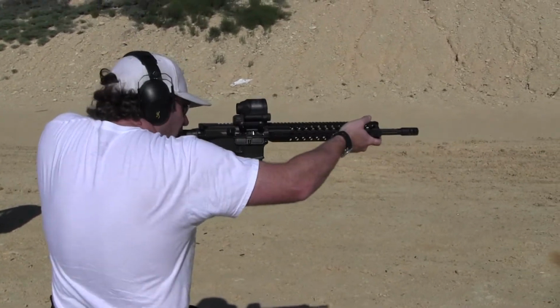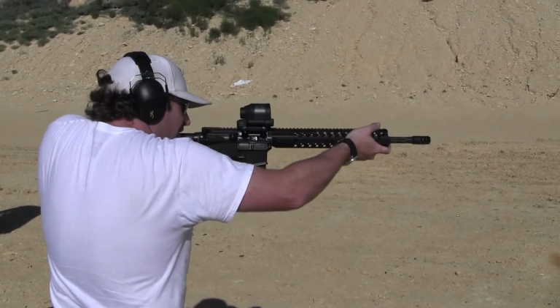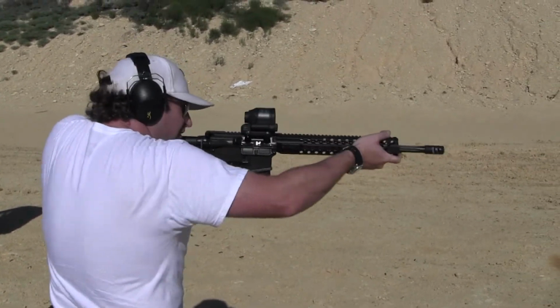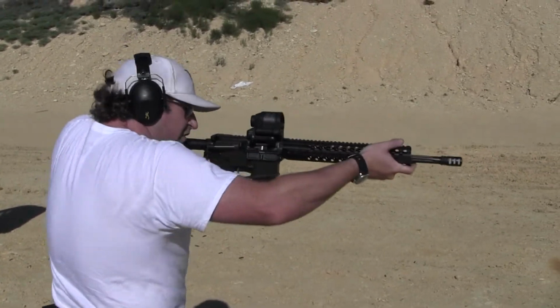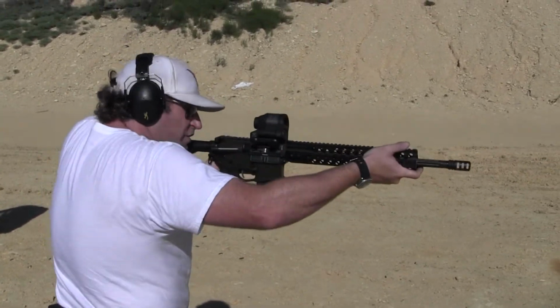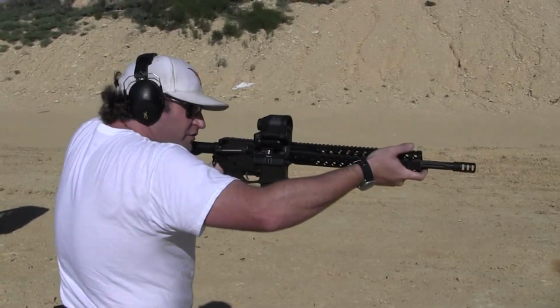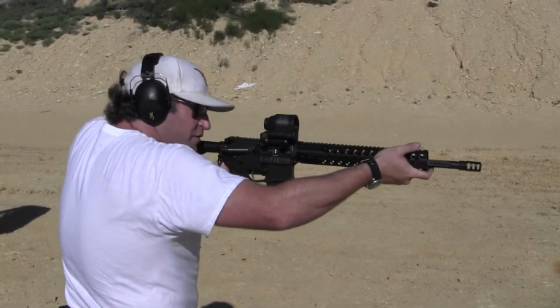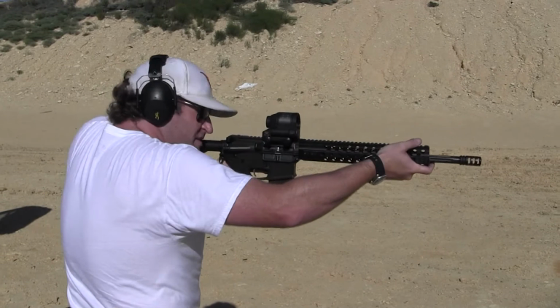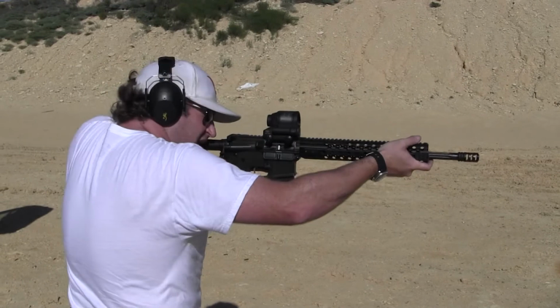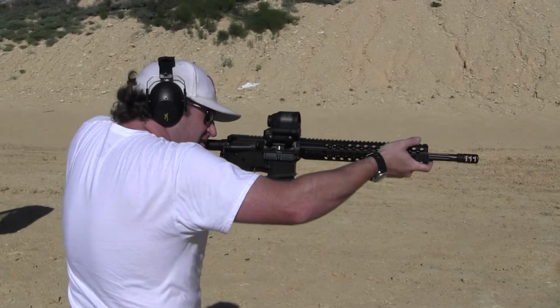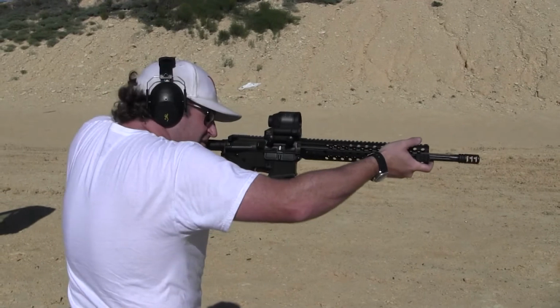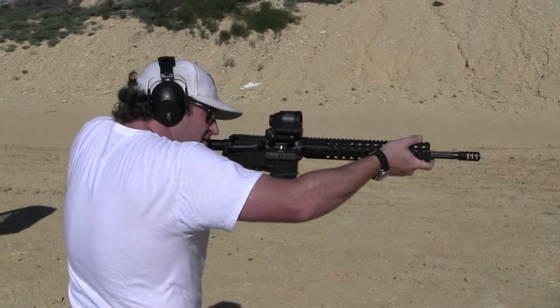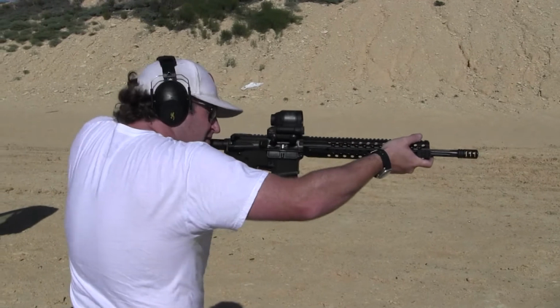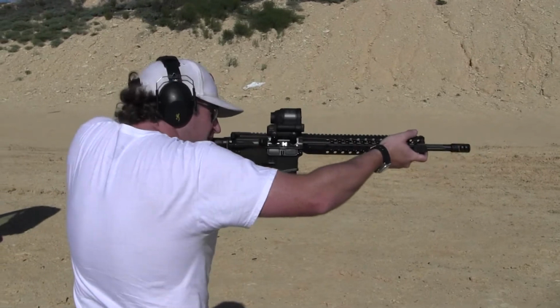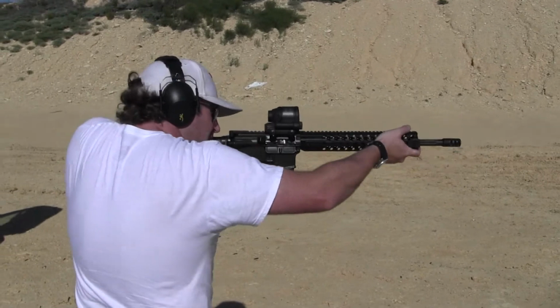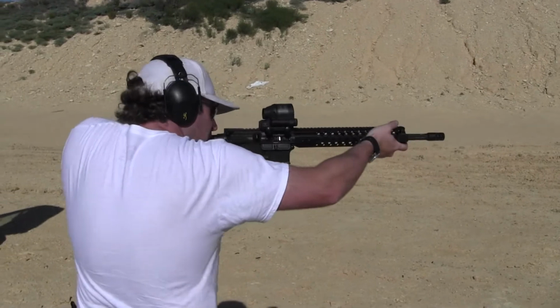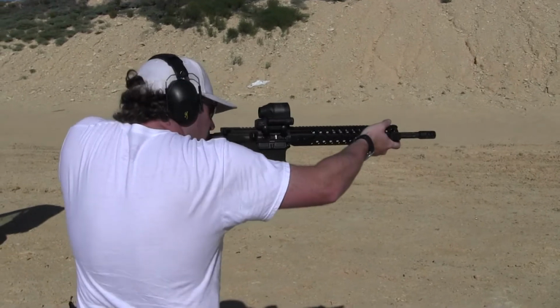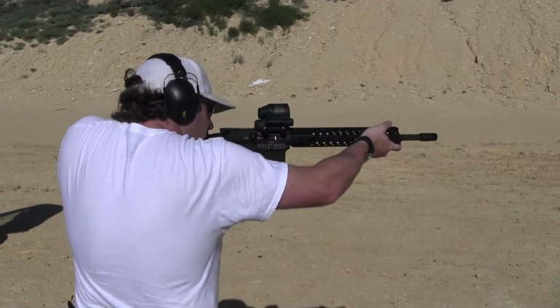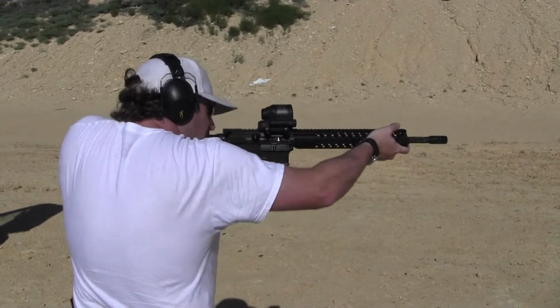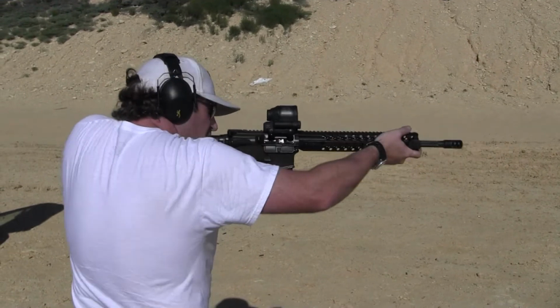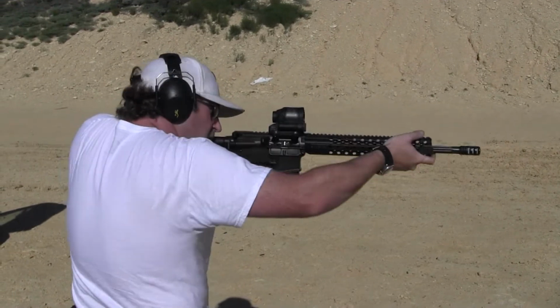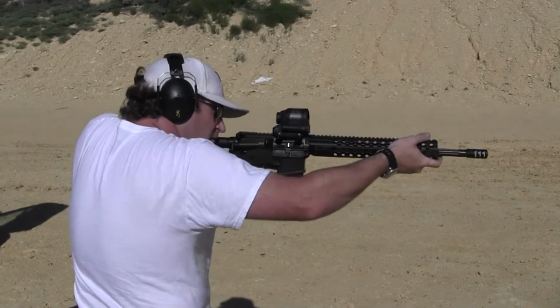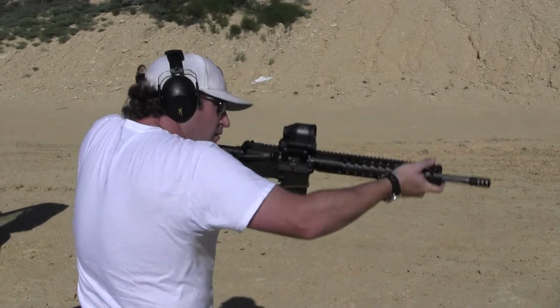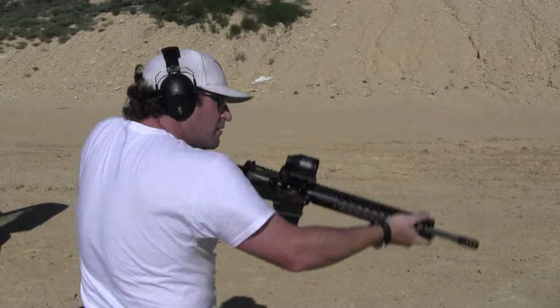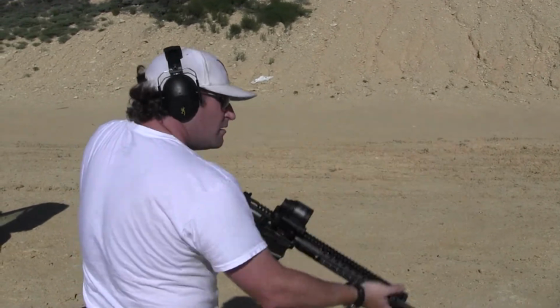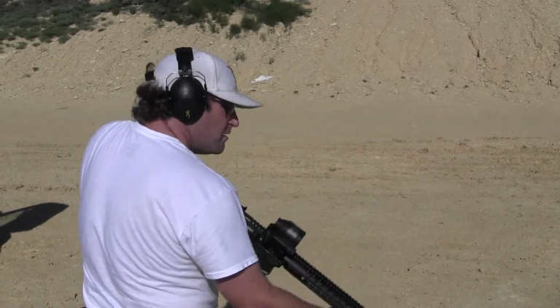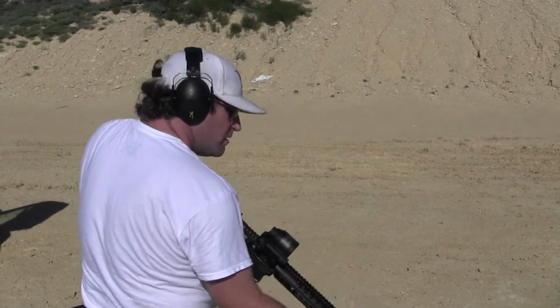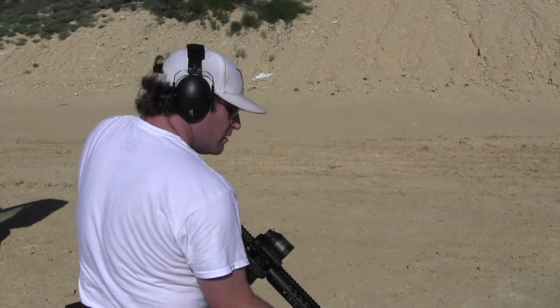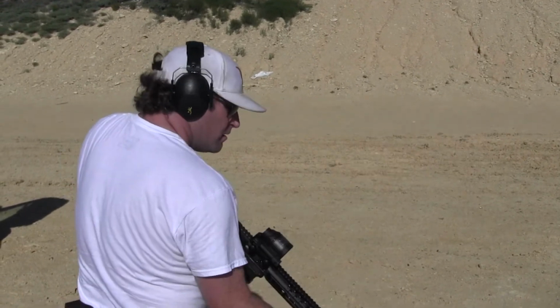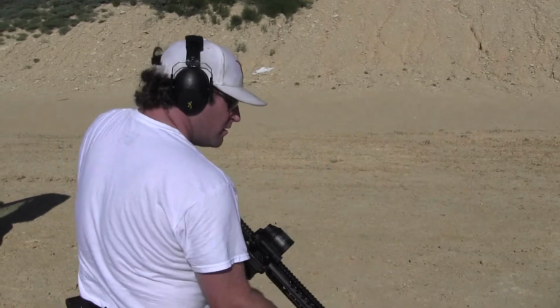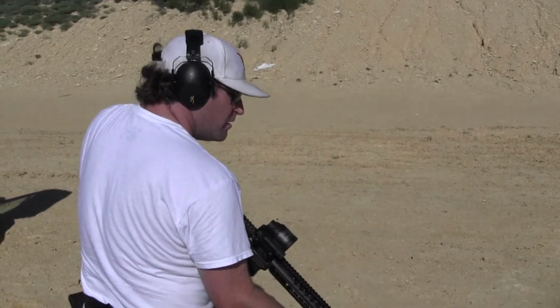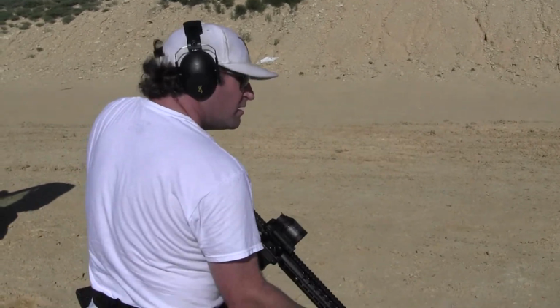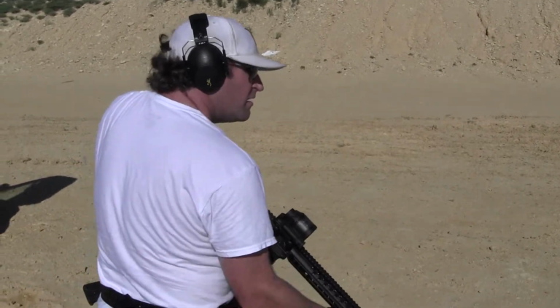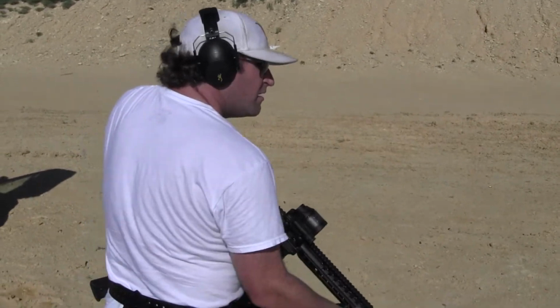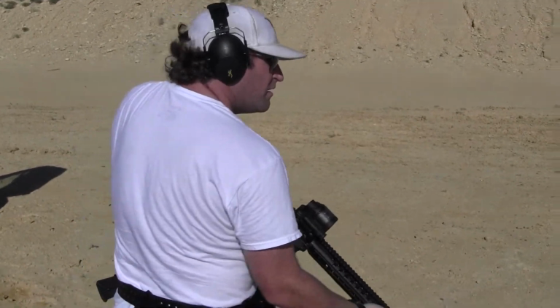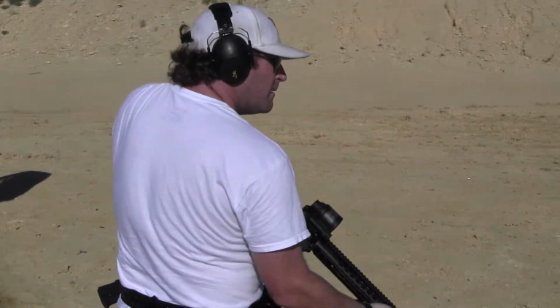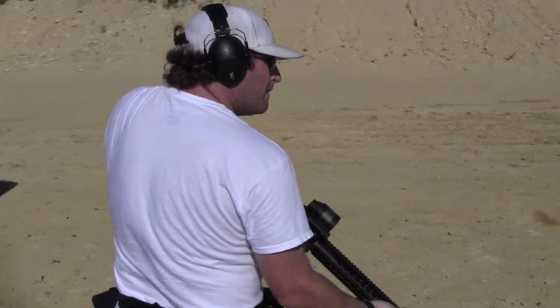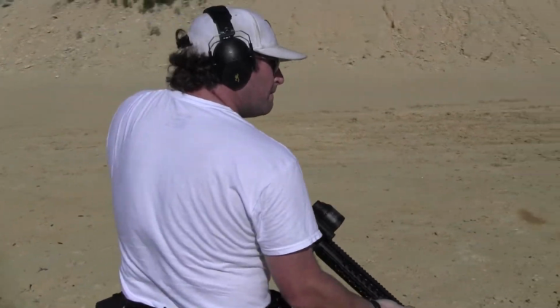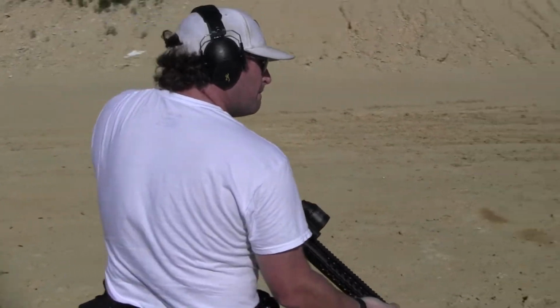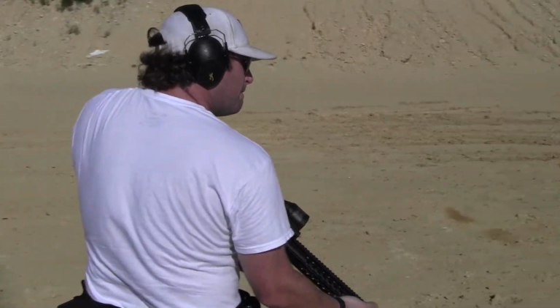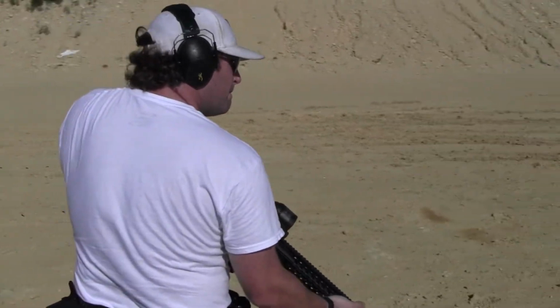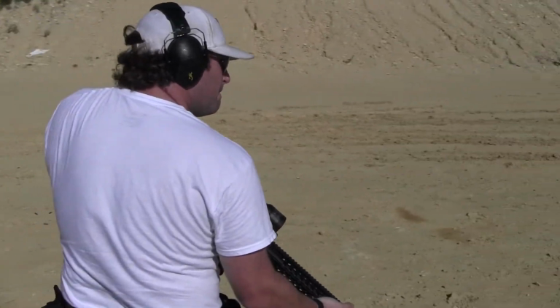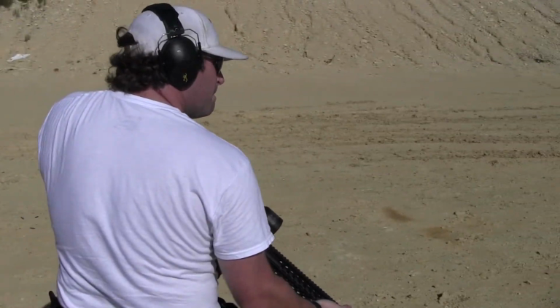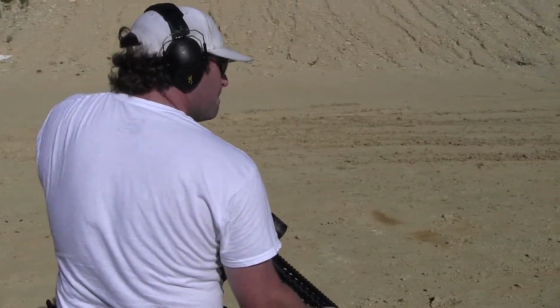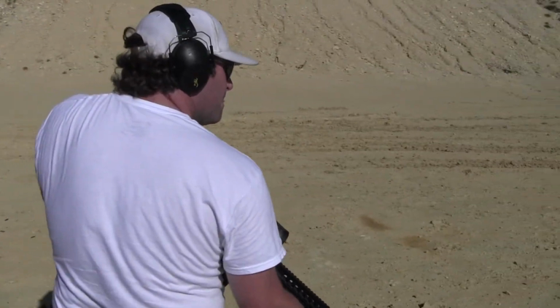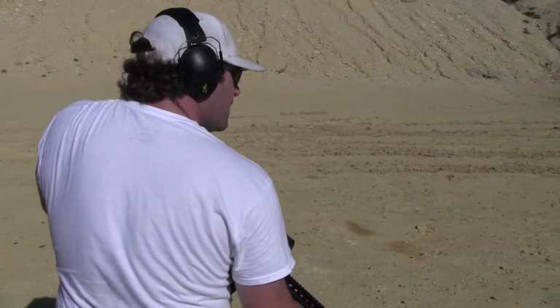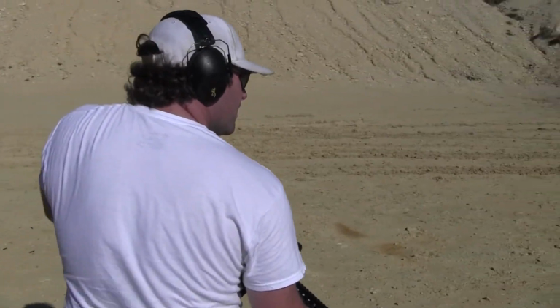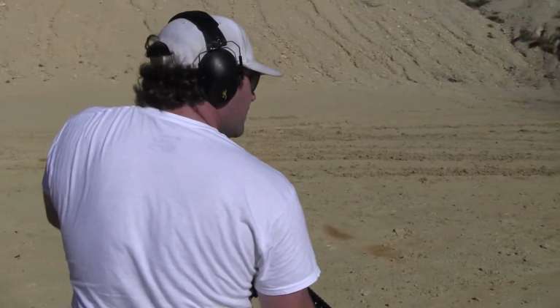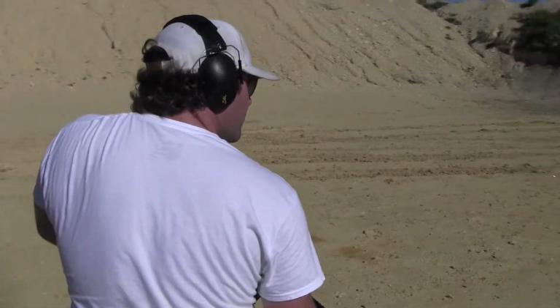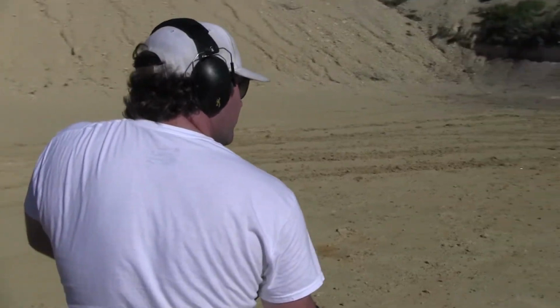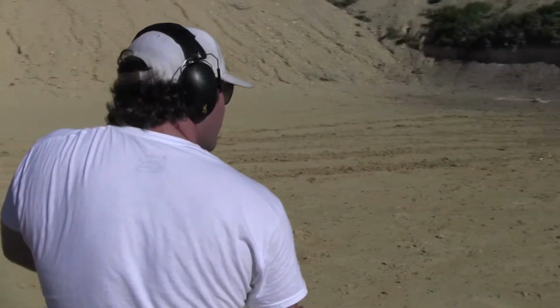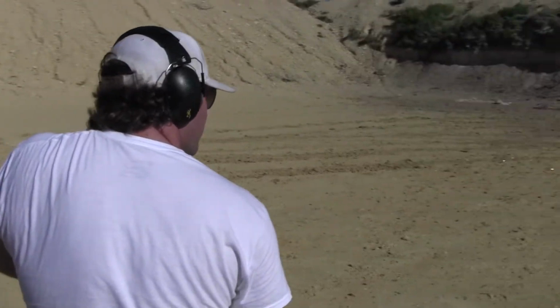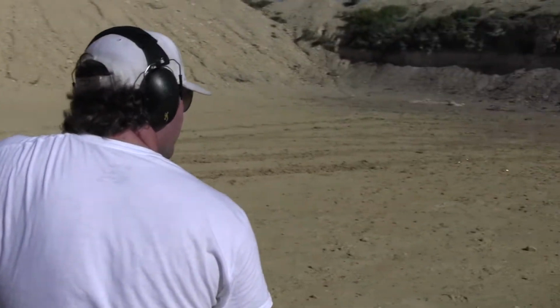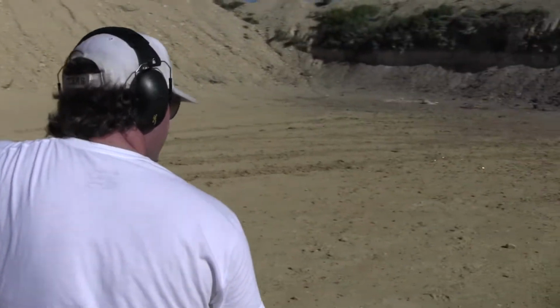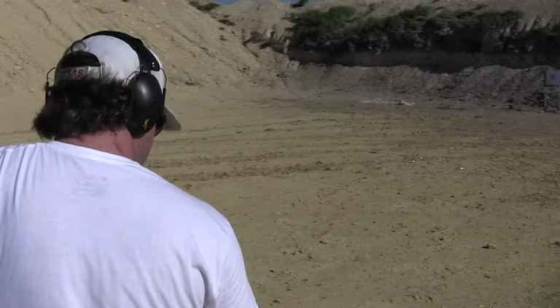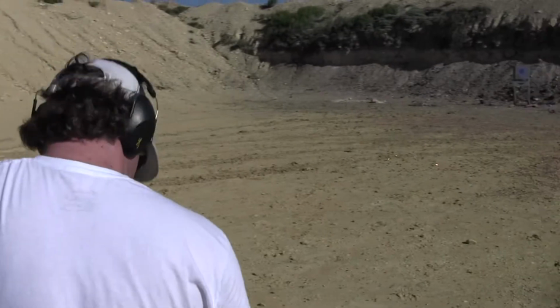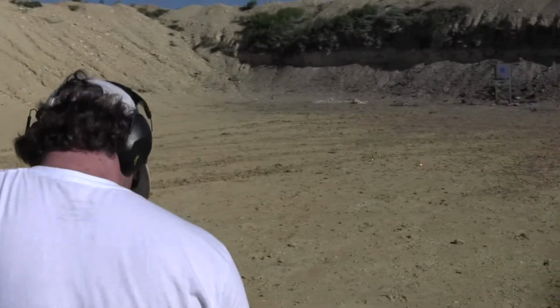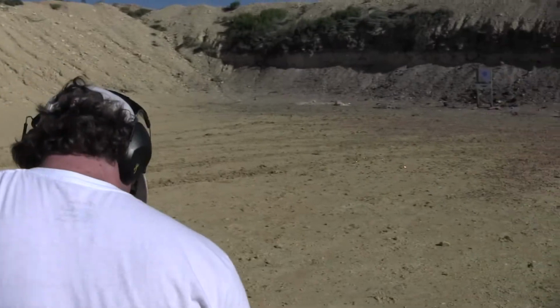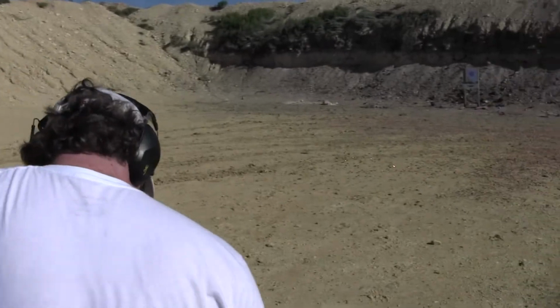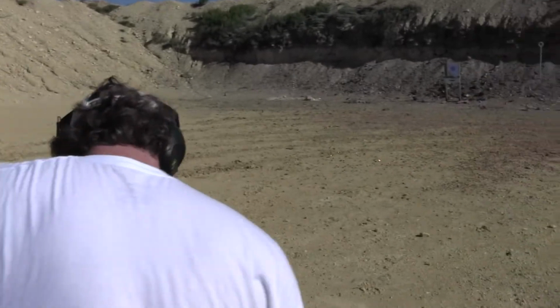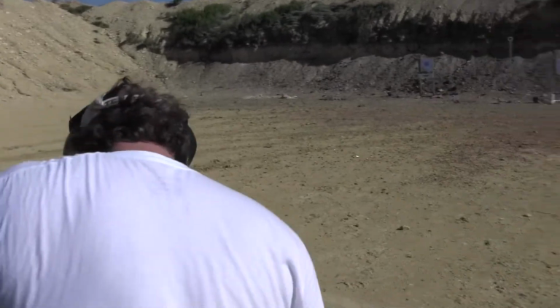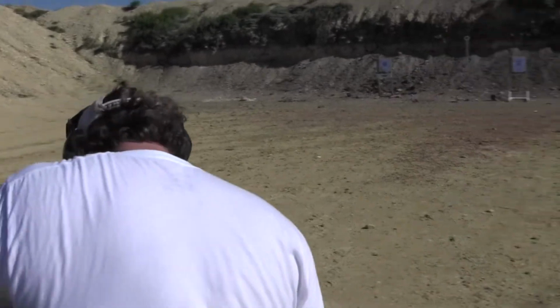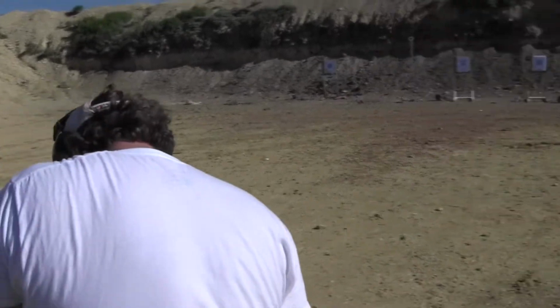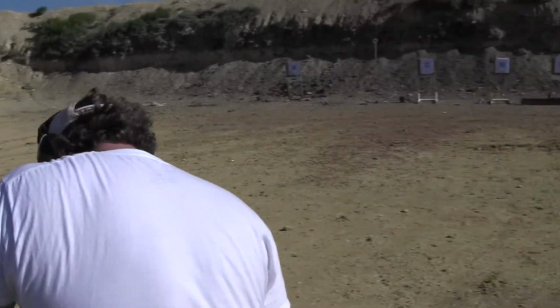Yeah, the field of view is excellent. So without any further ado, Aaron's going to shoot off a few.